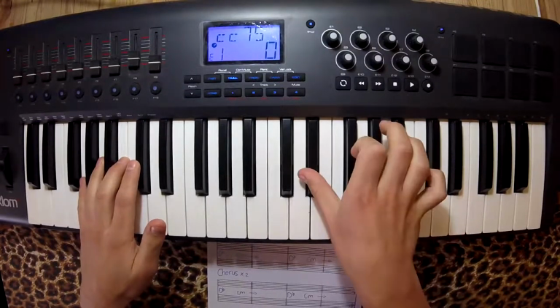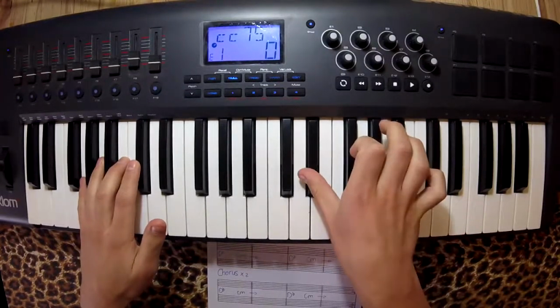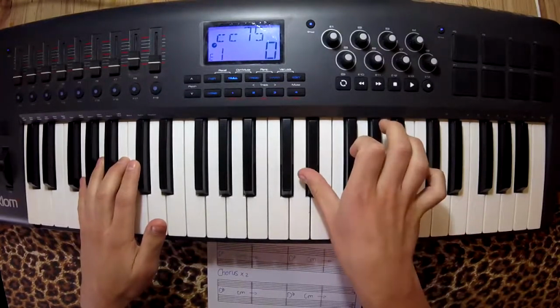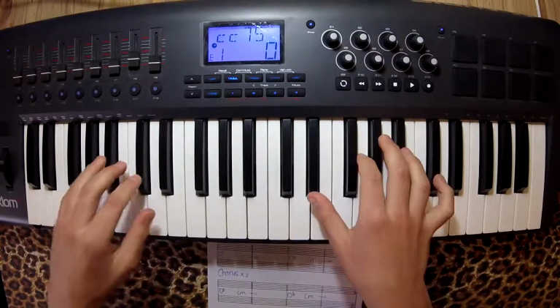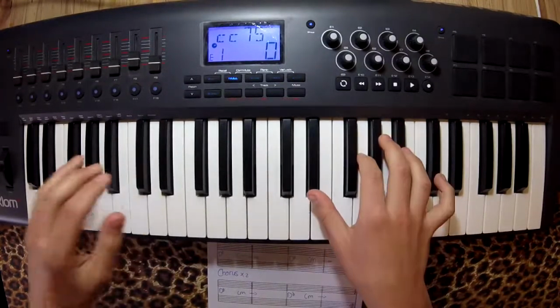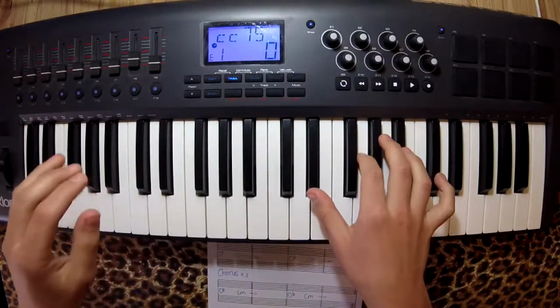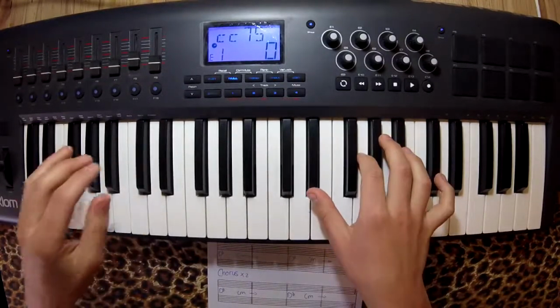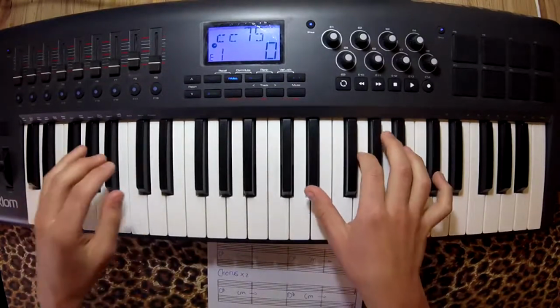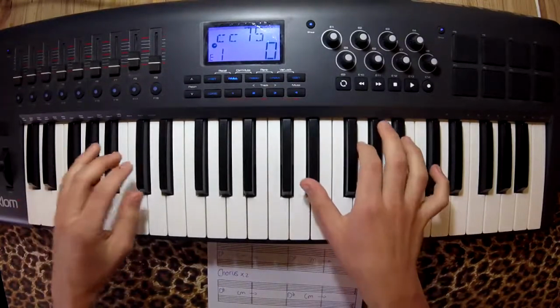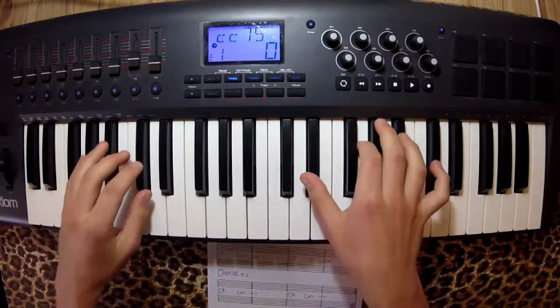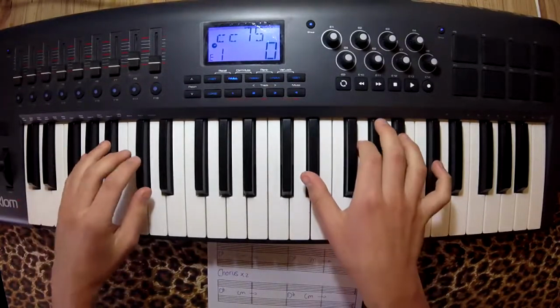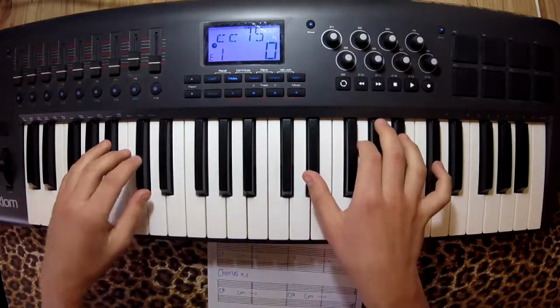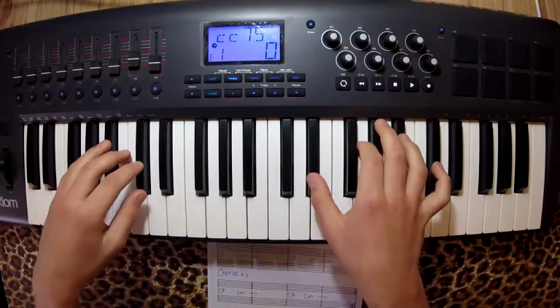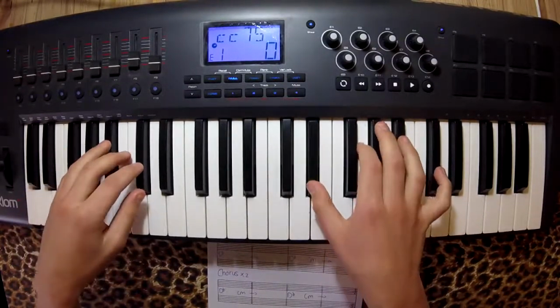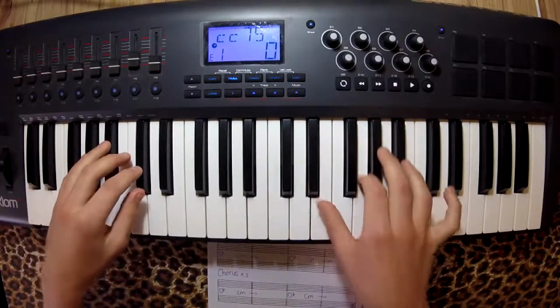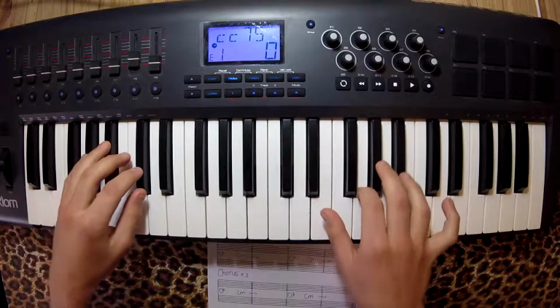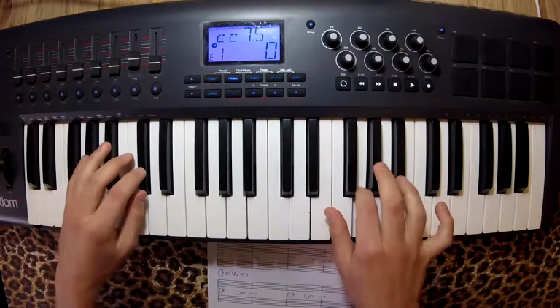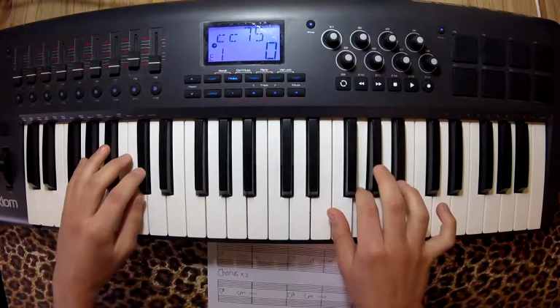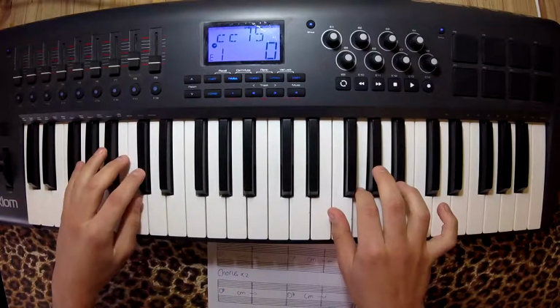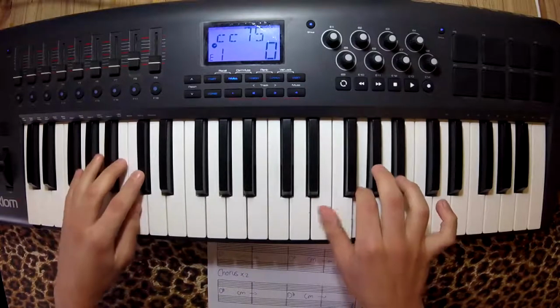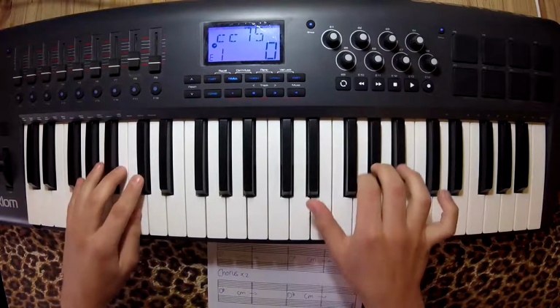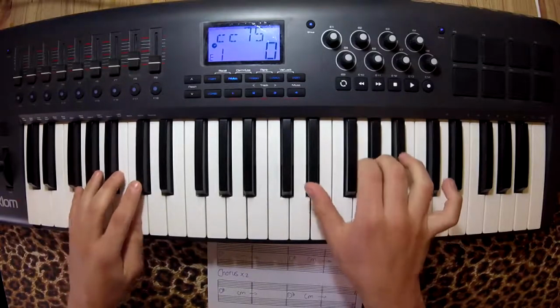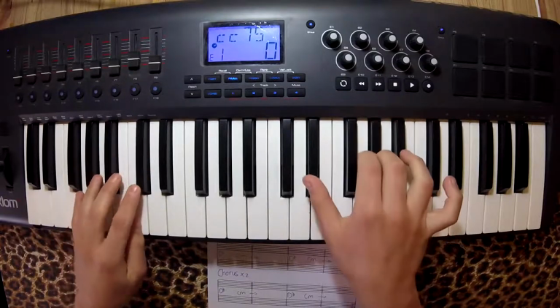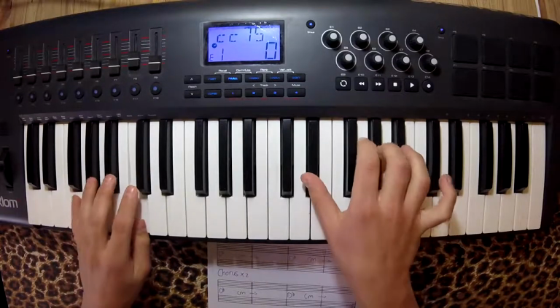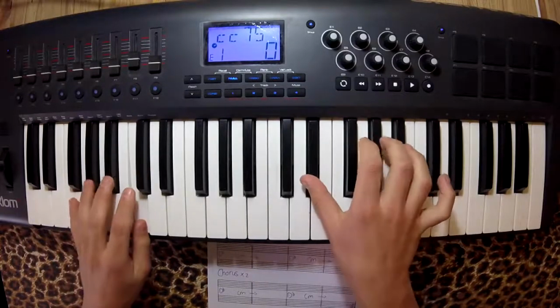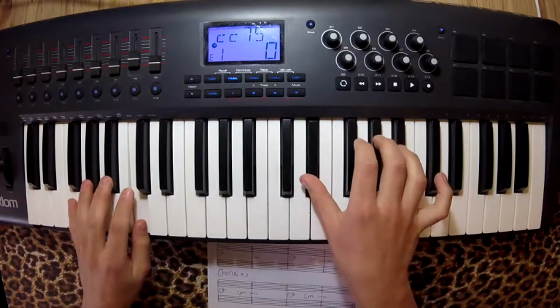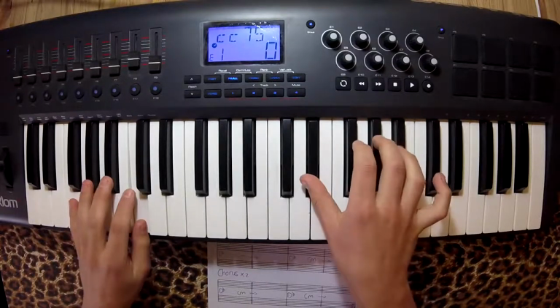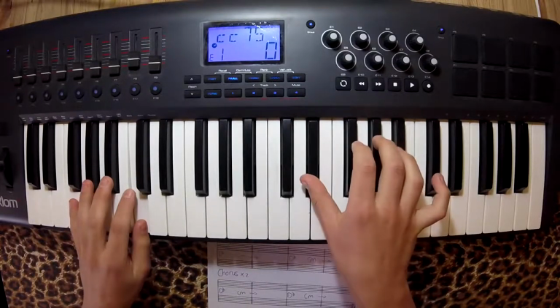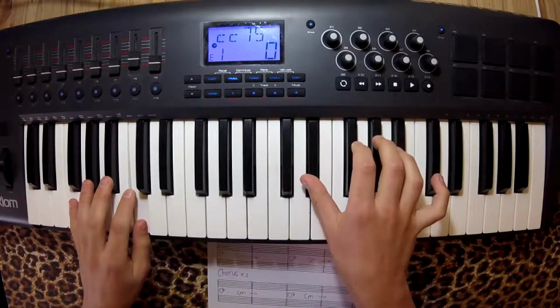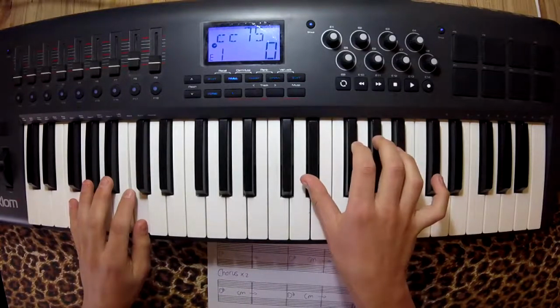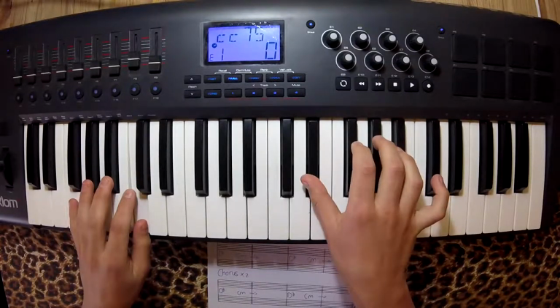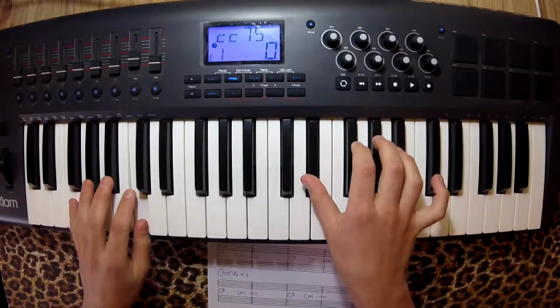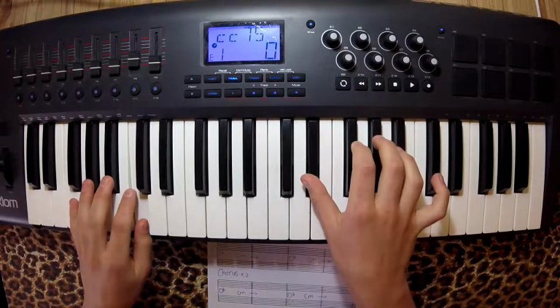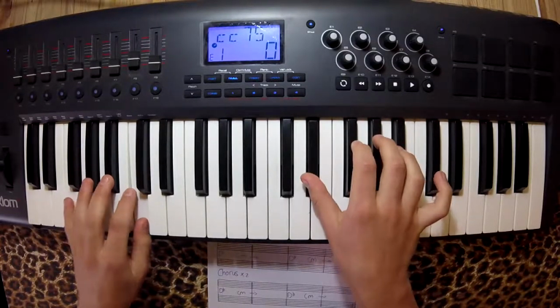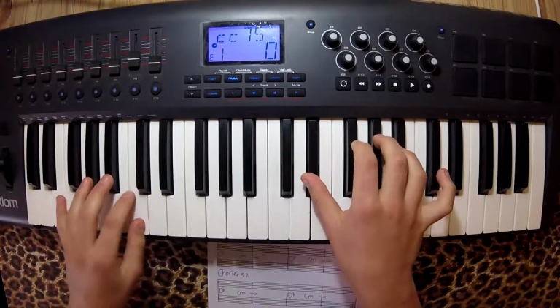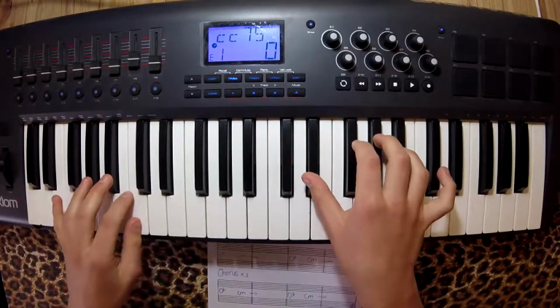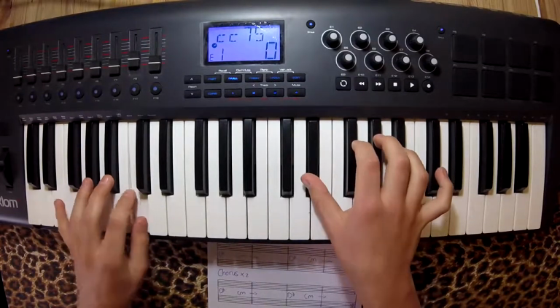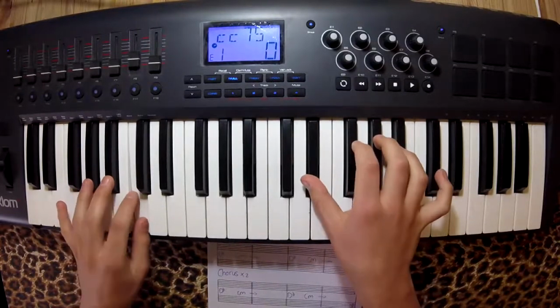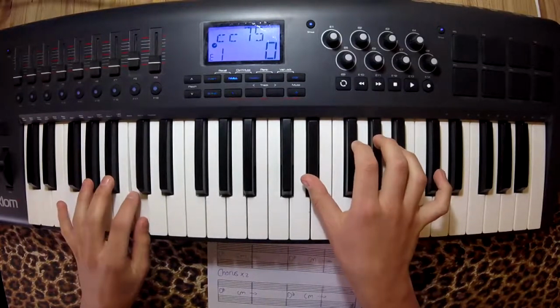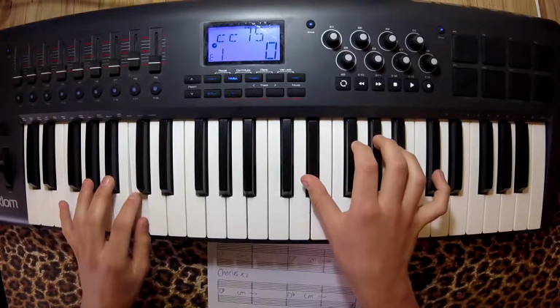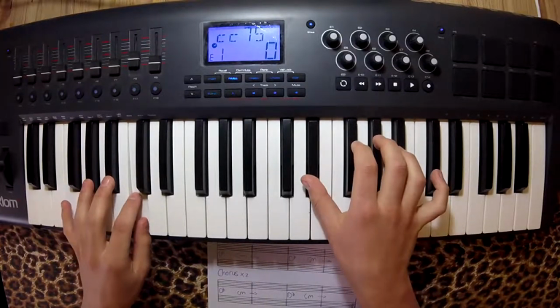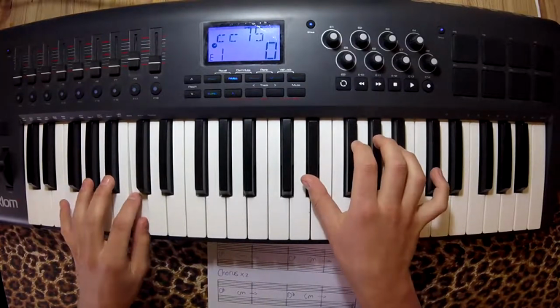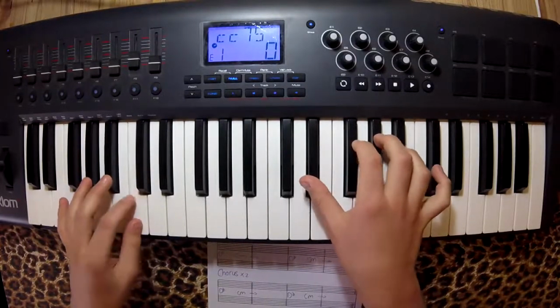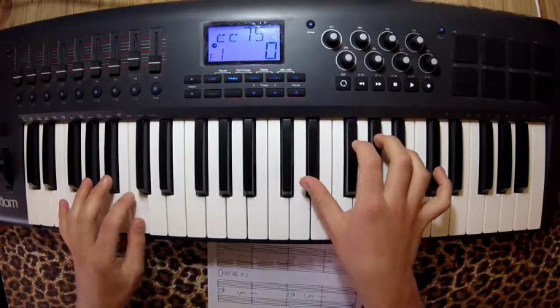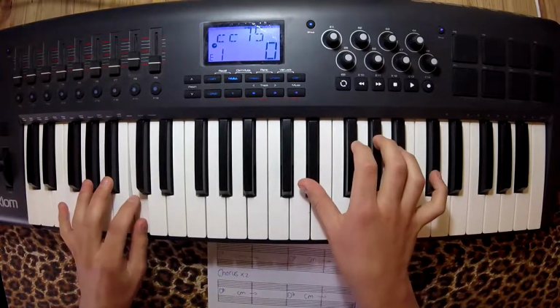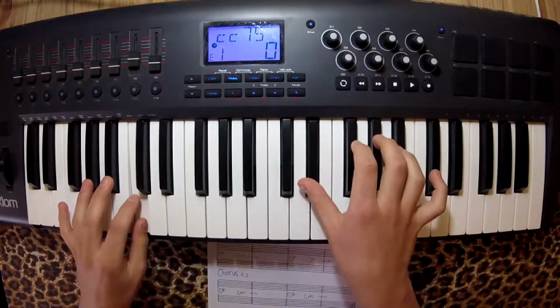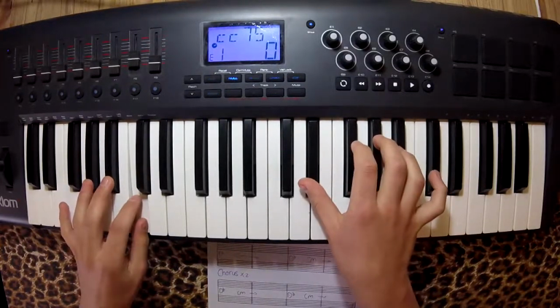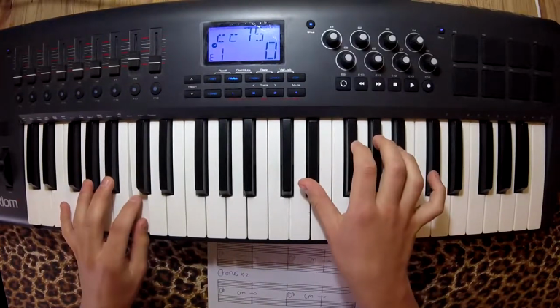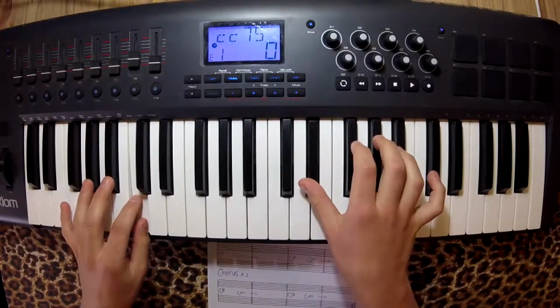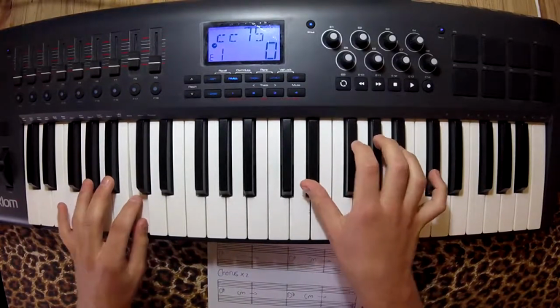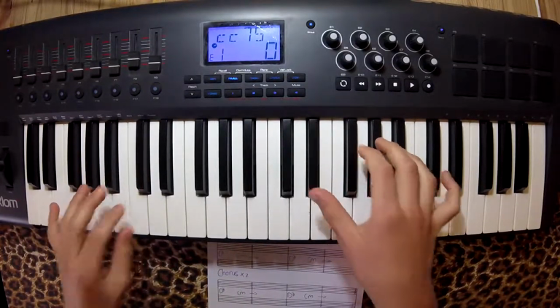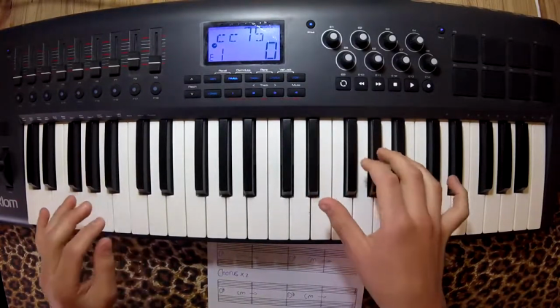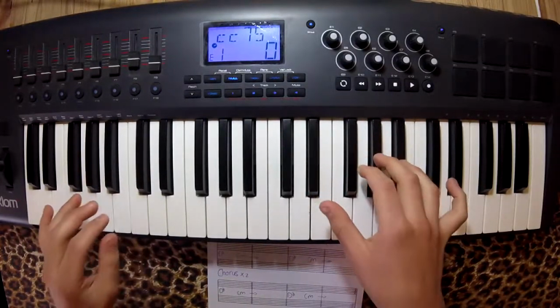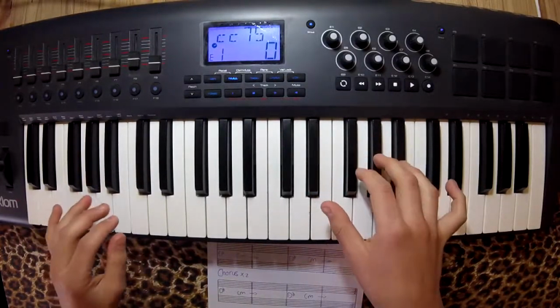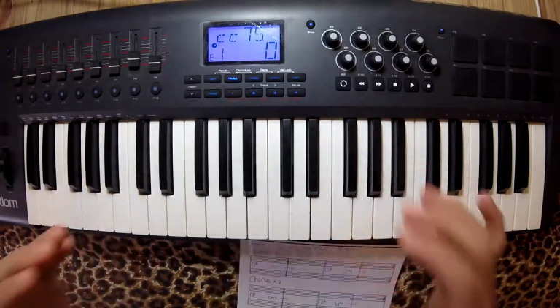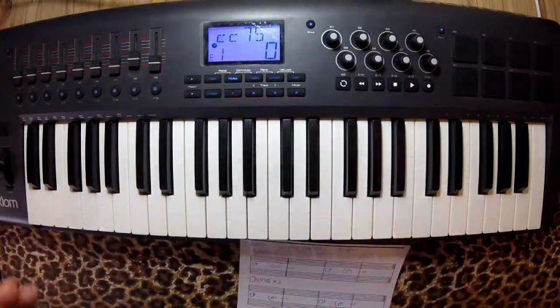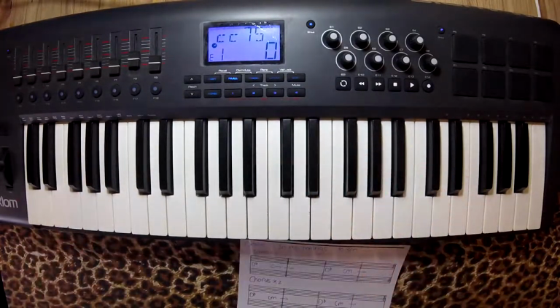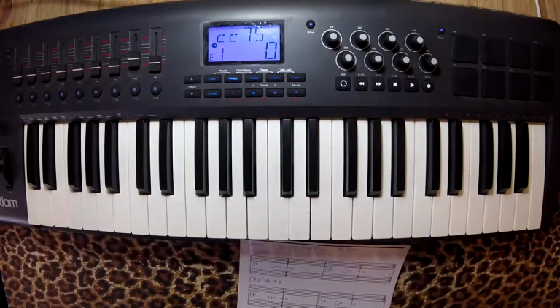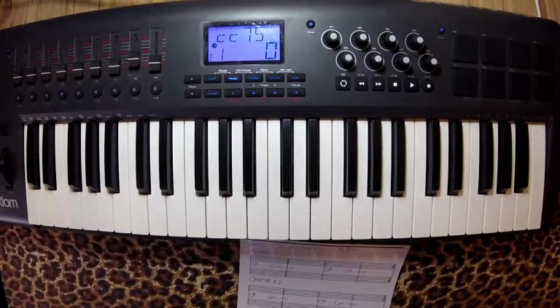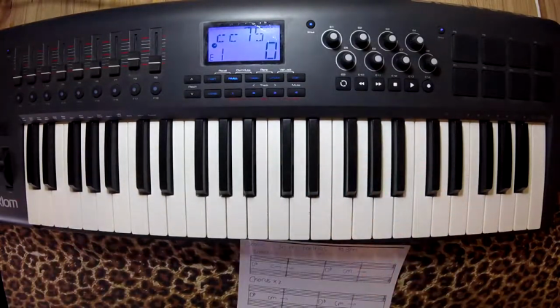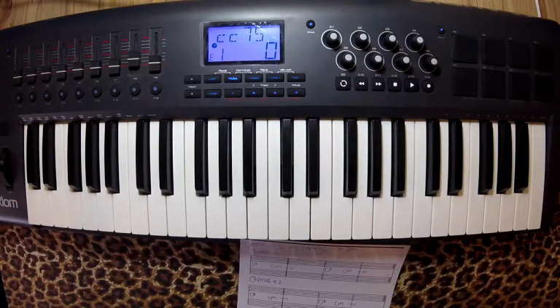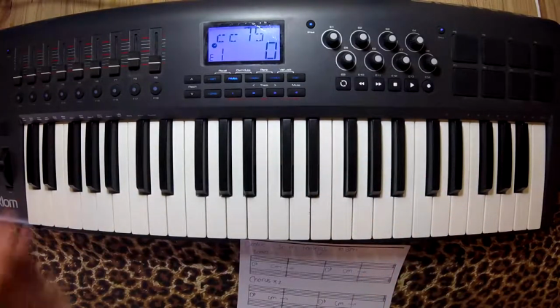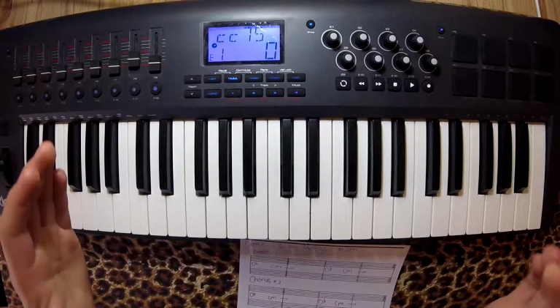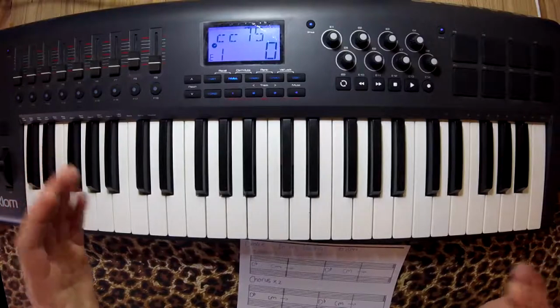These are both hands together. So that's the introduction.